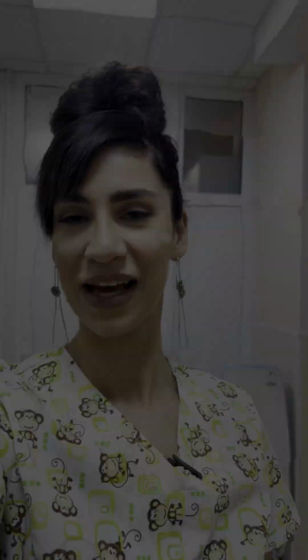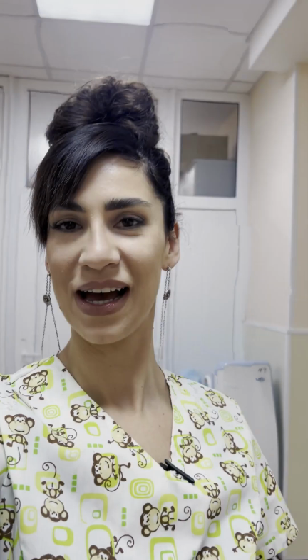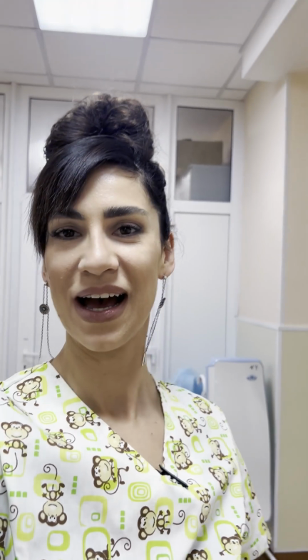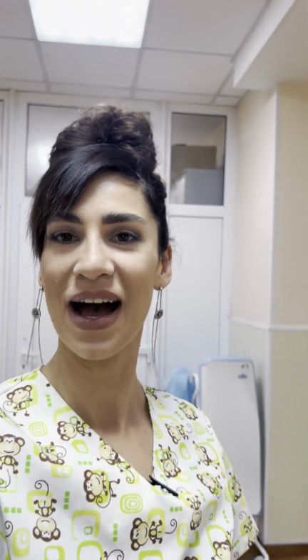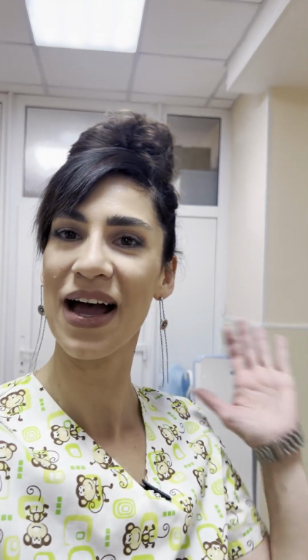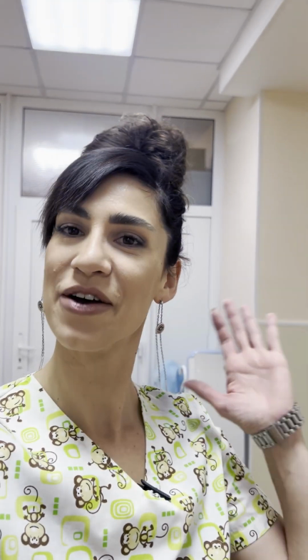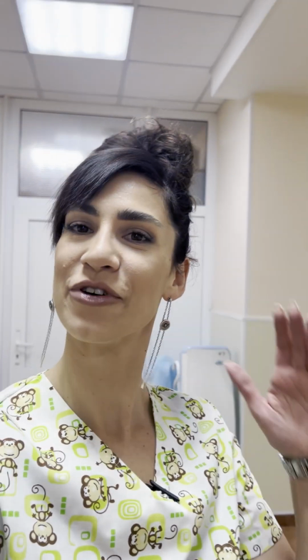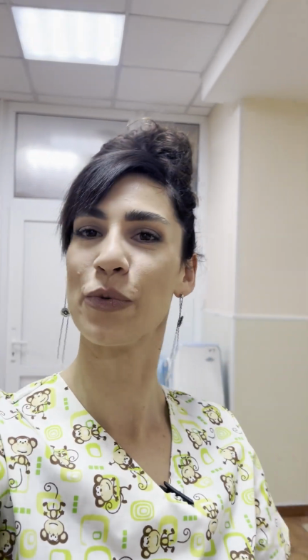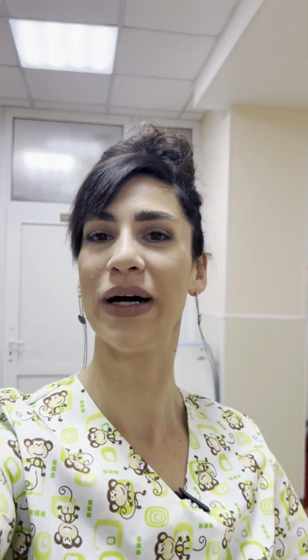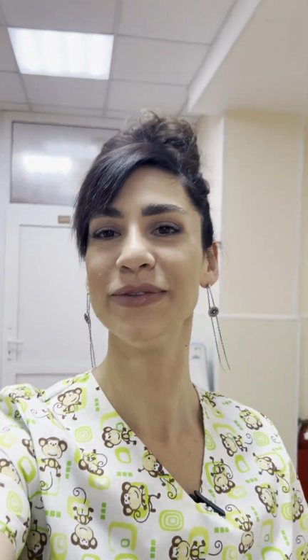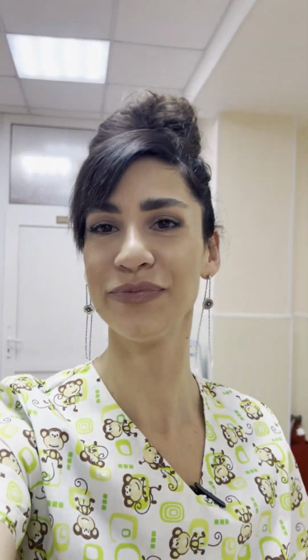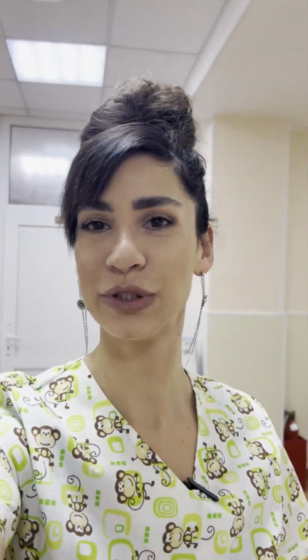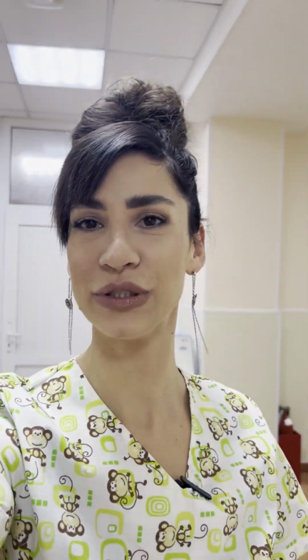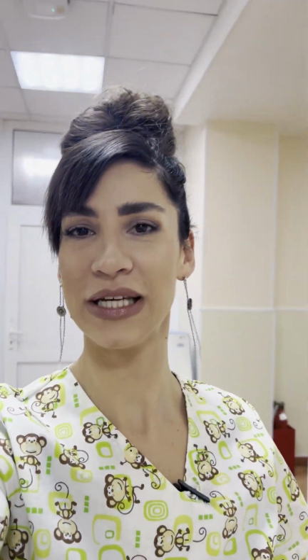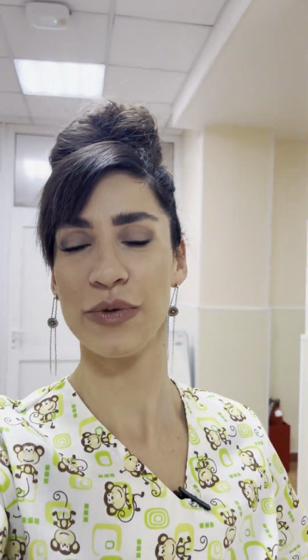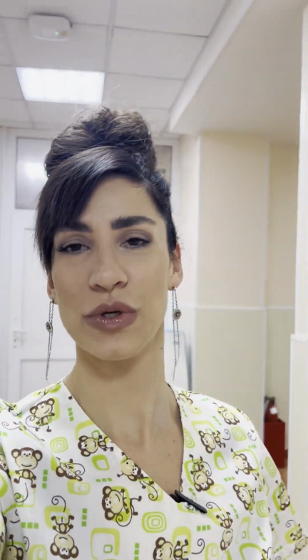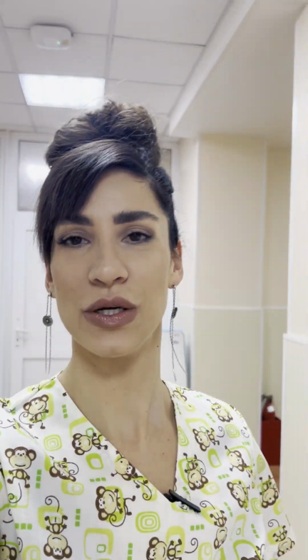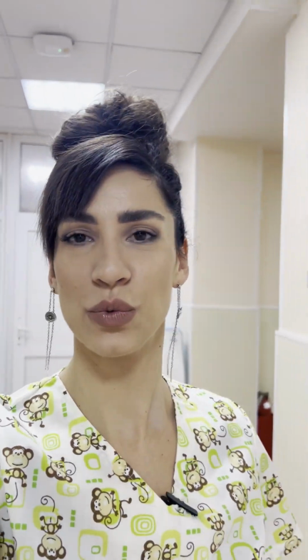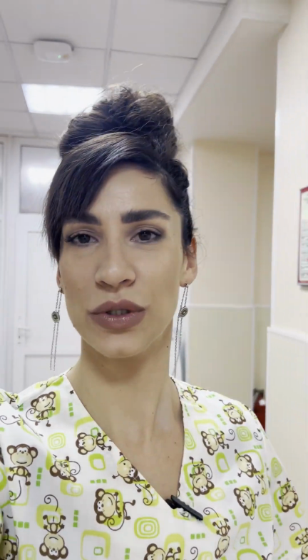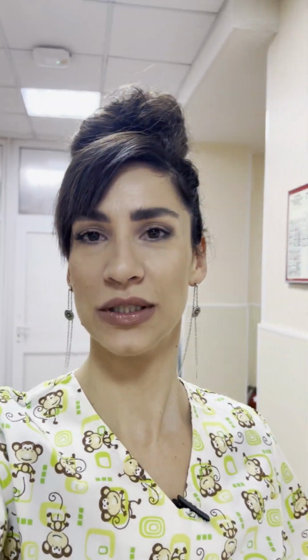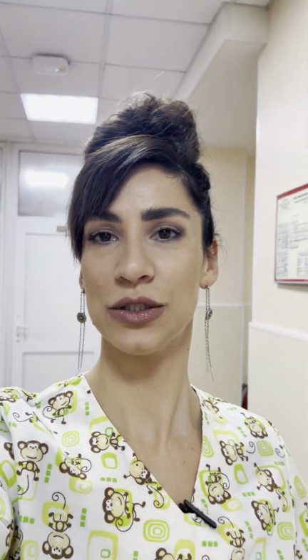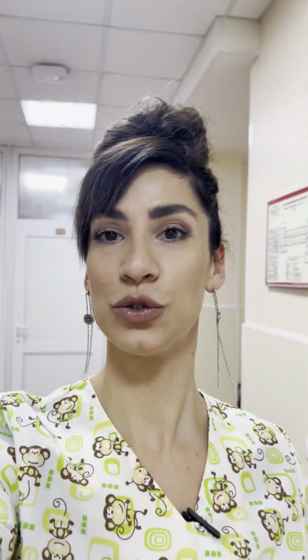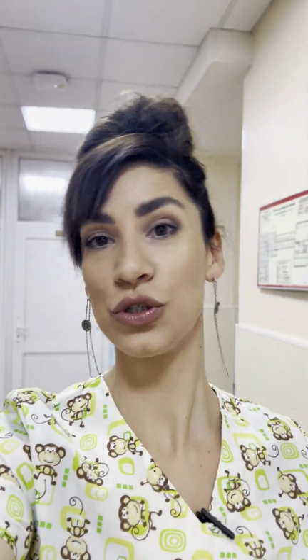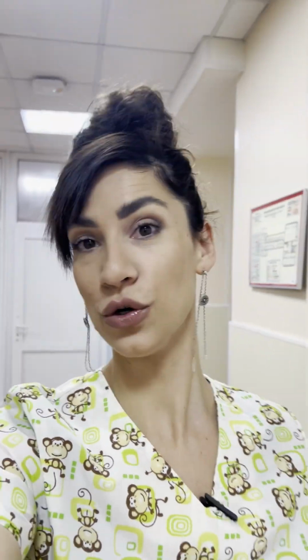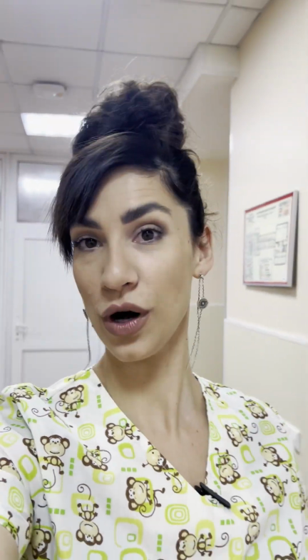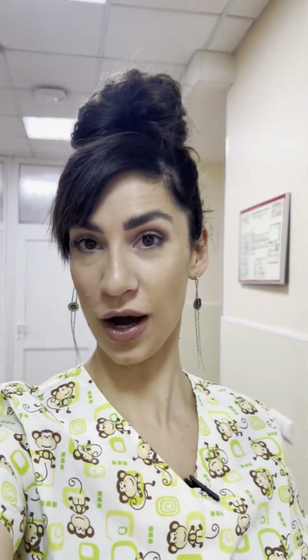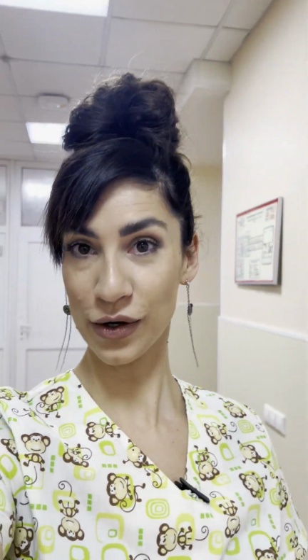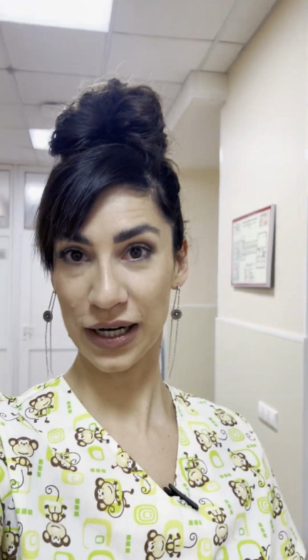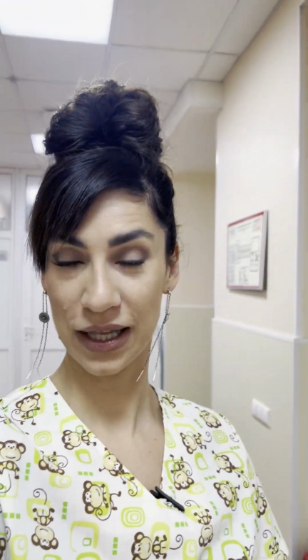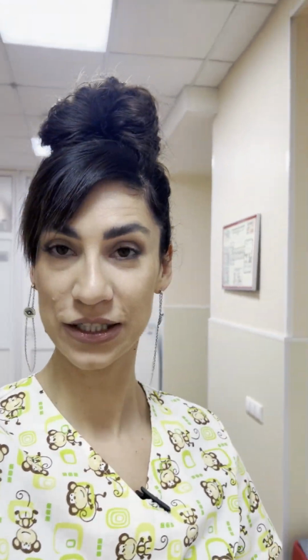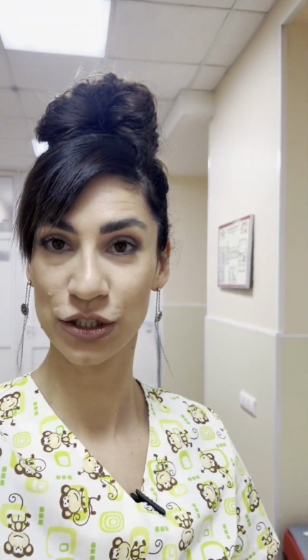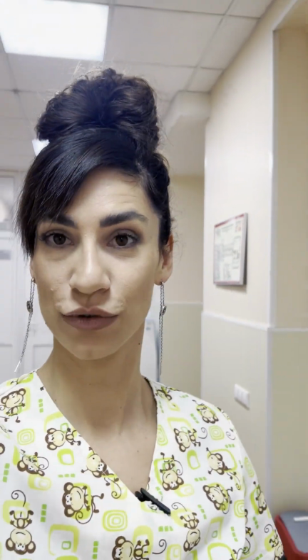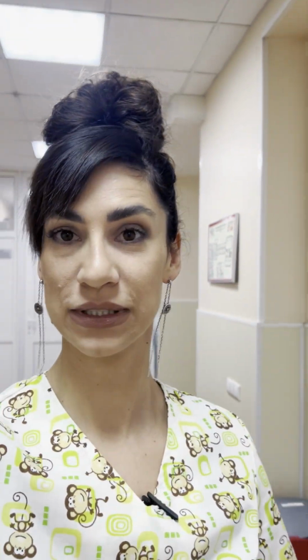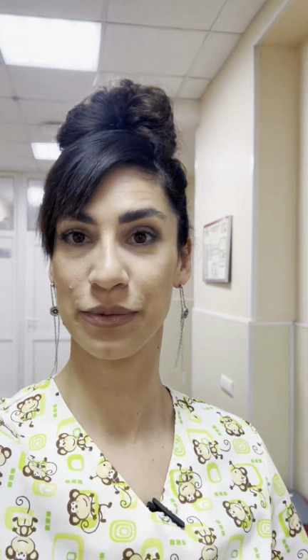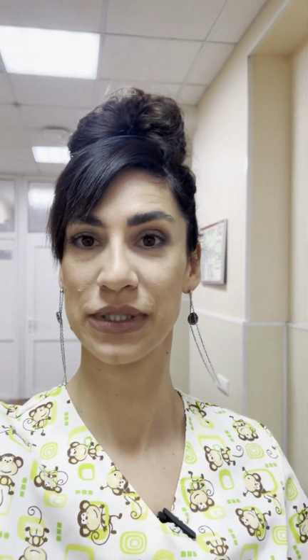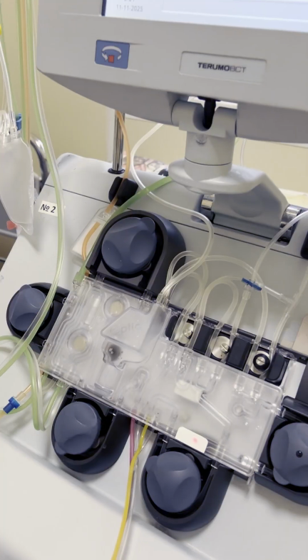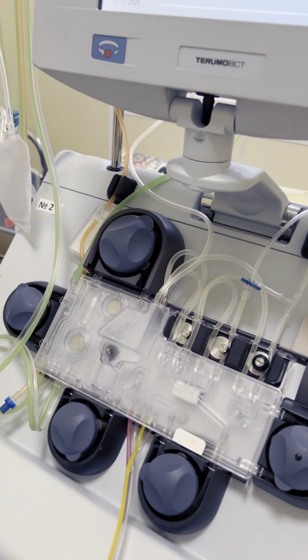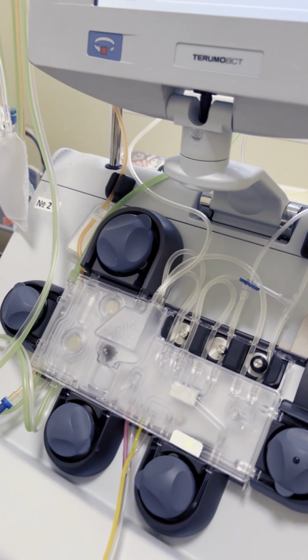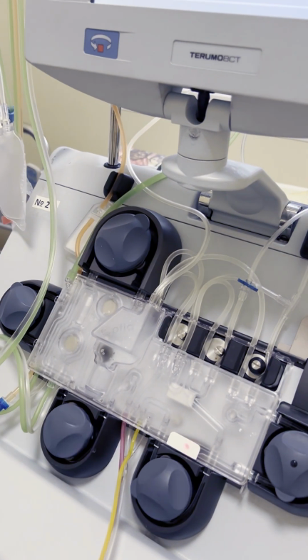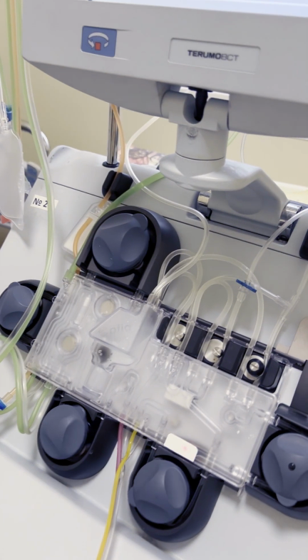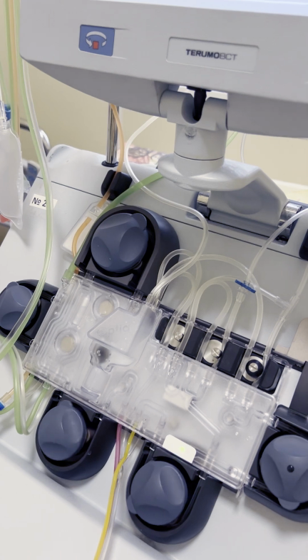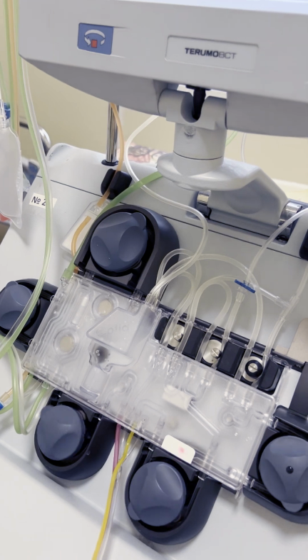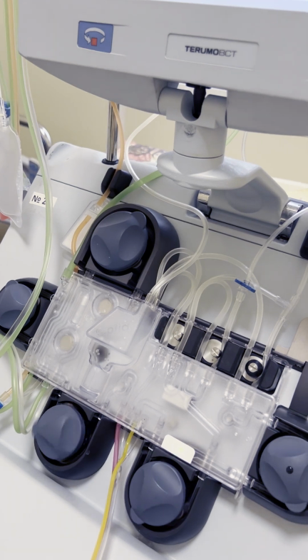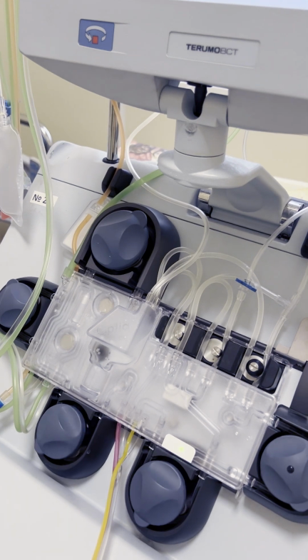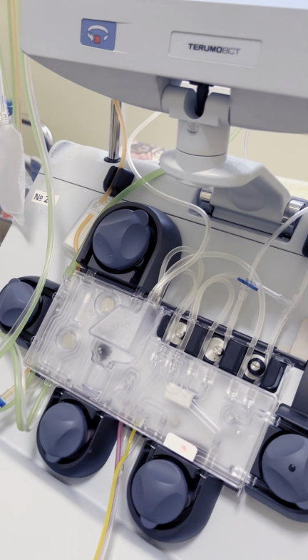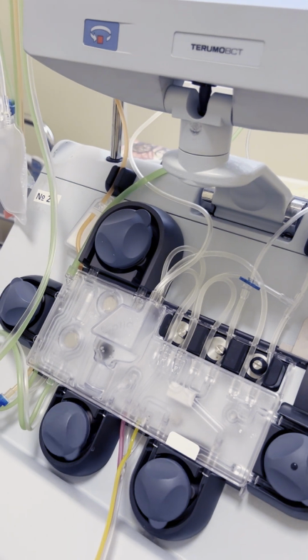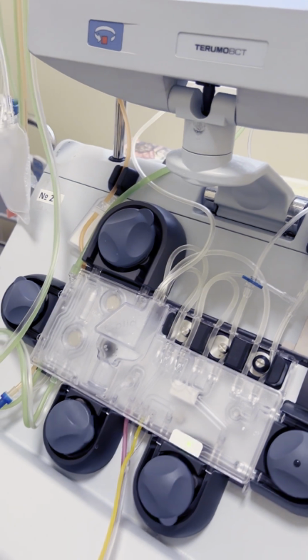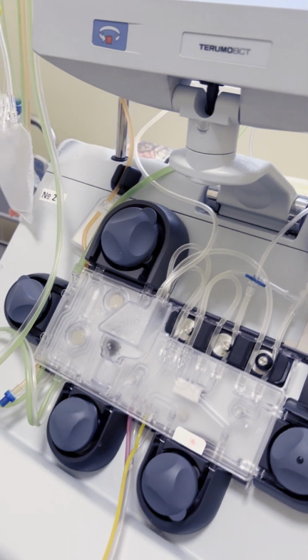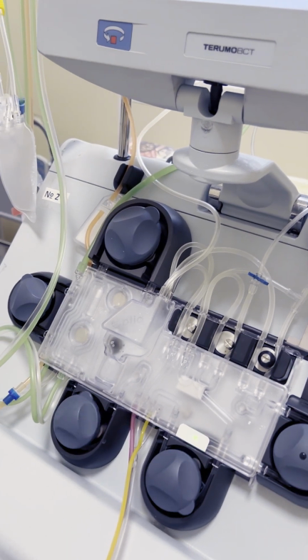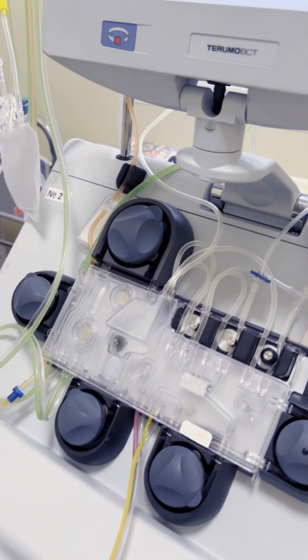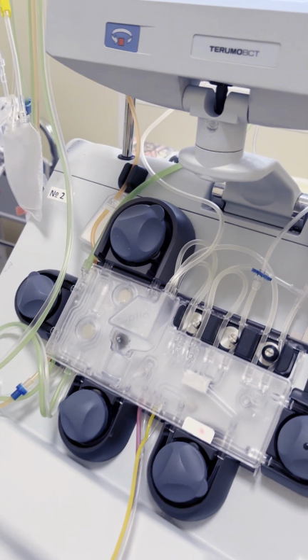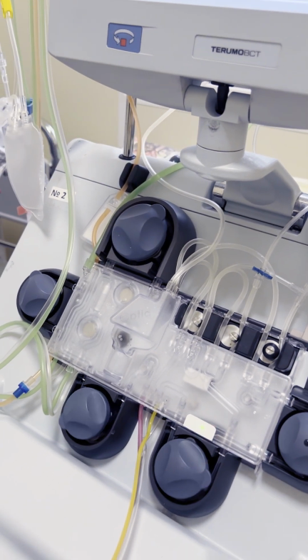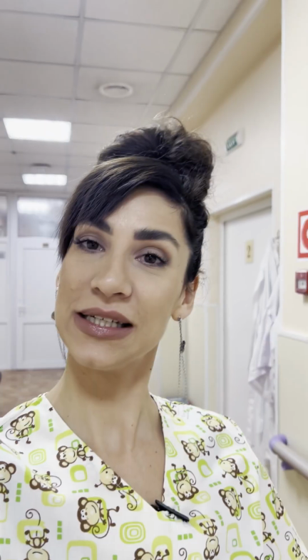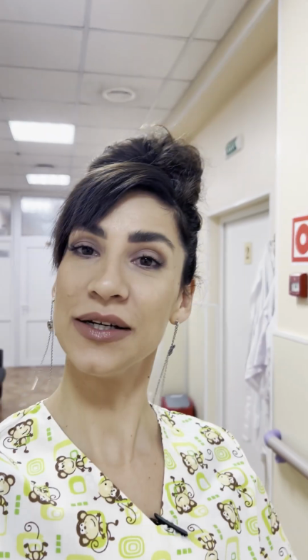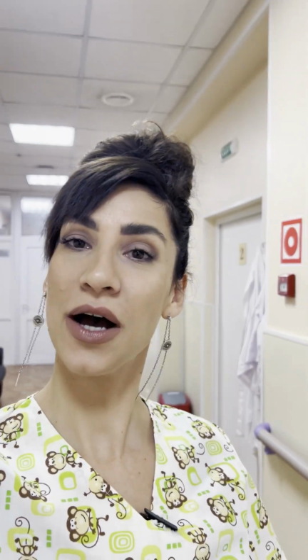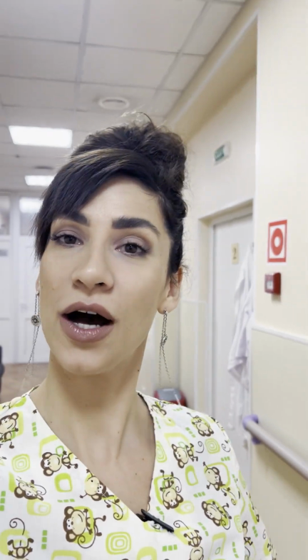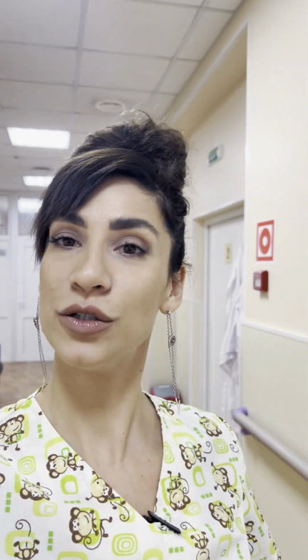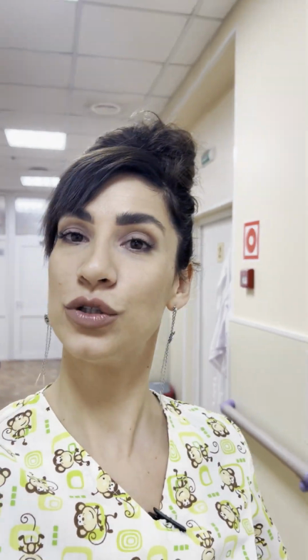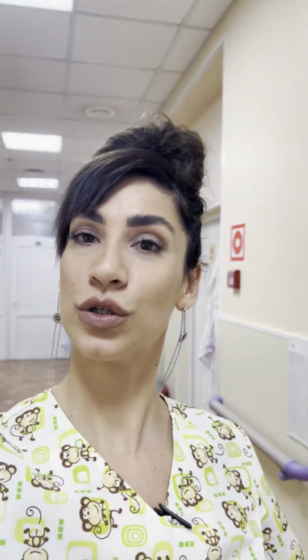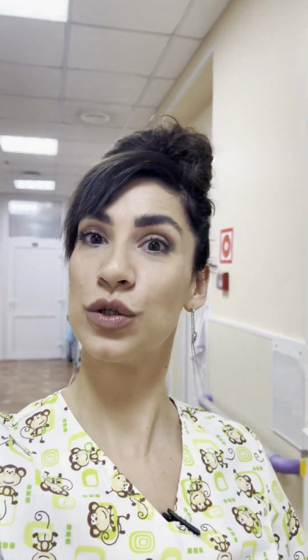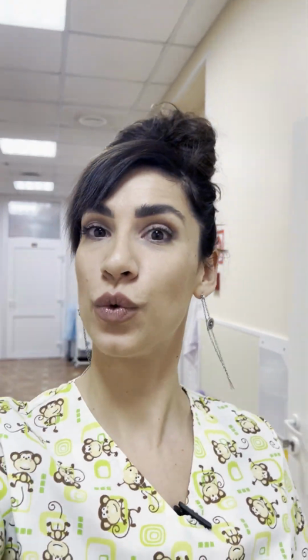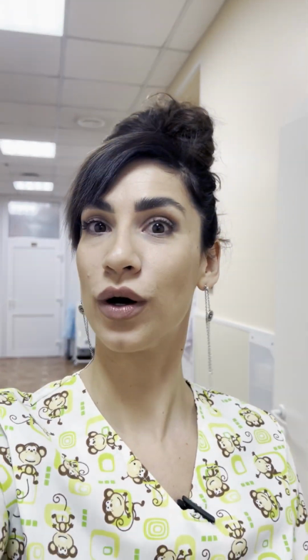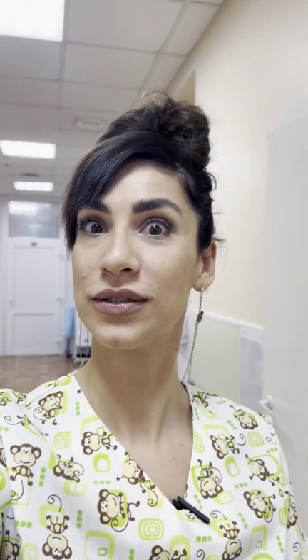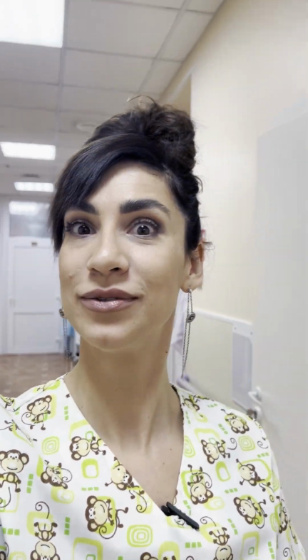Hi everyone. Today we wanted to show how the collection of stem cells happens. Let's see how the doctor works.